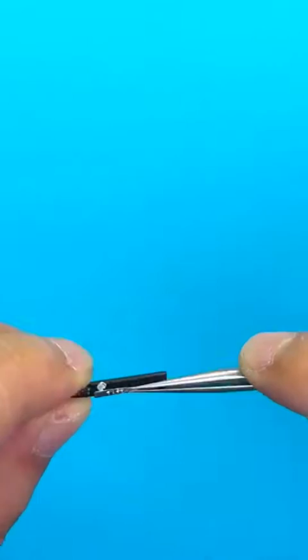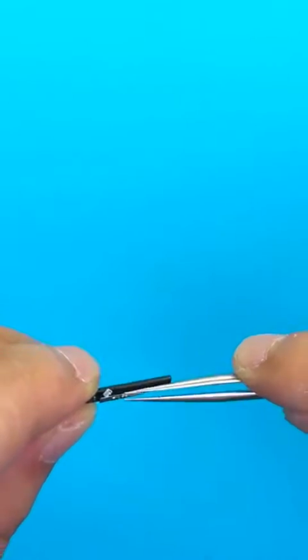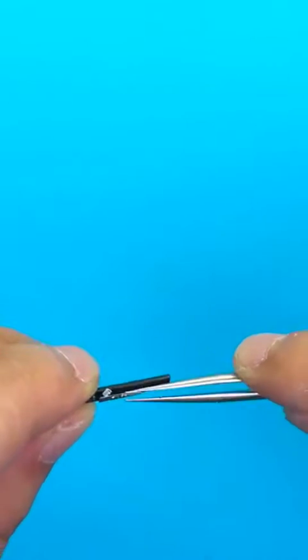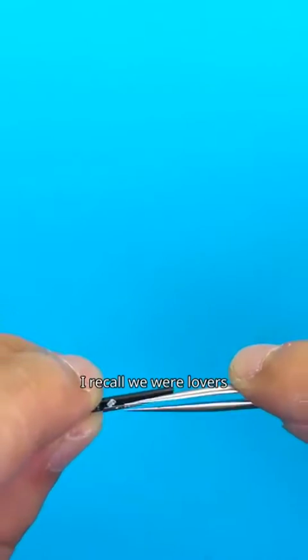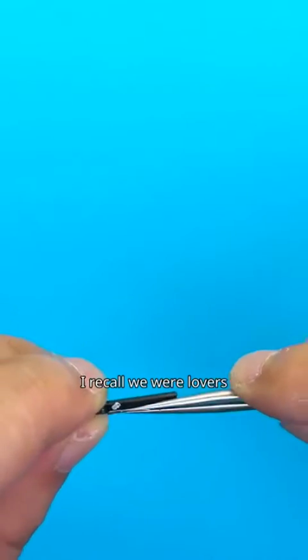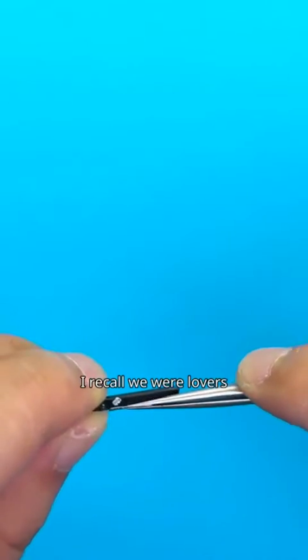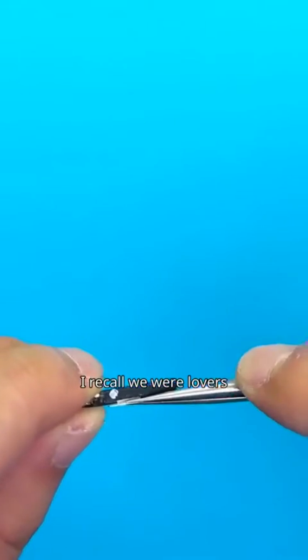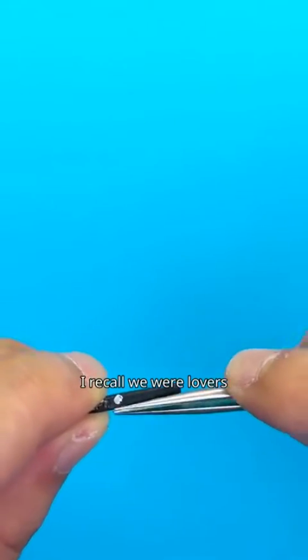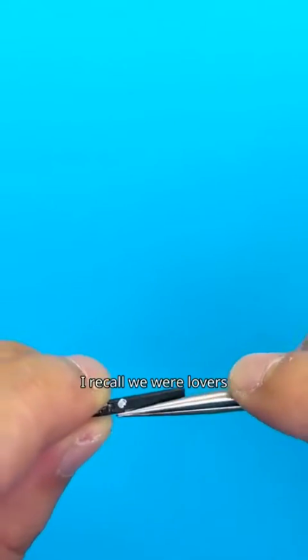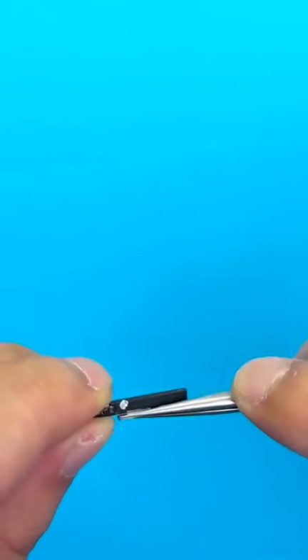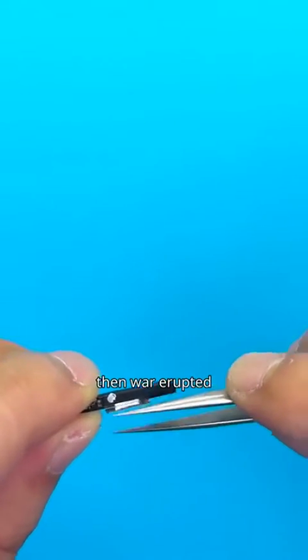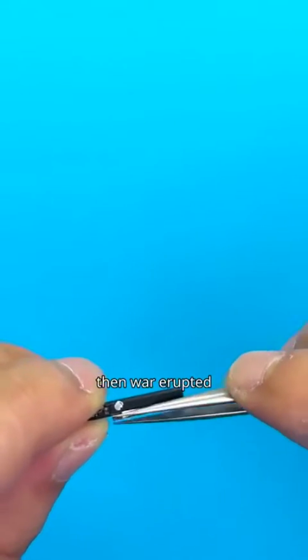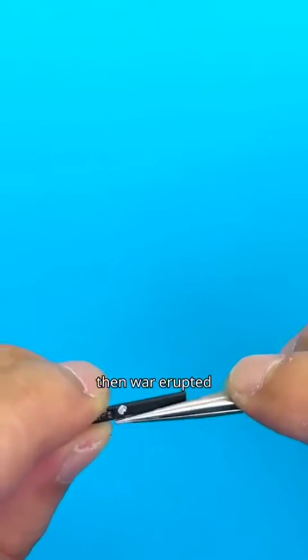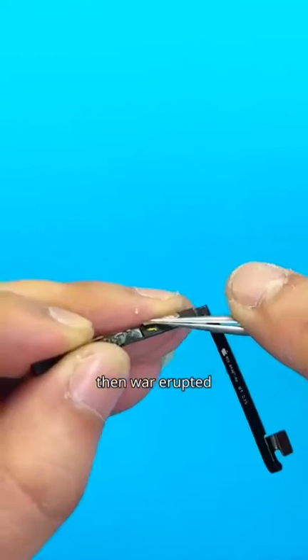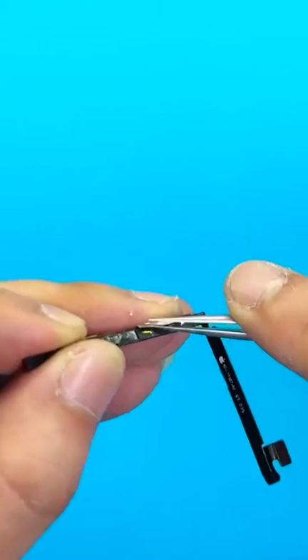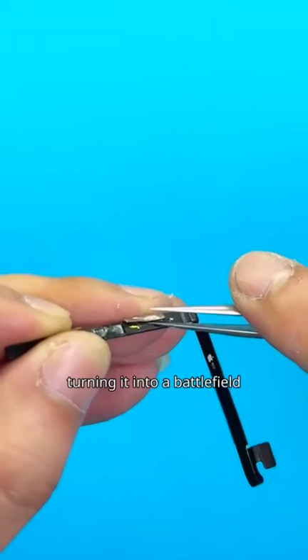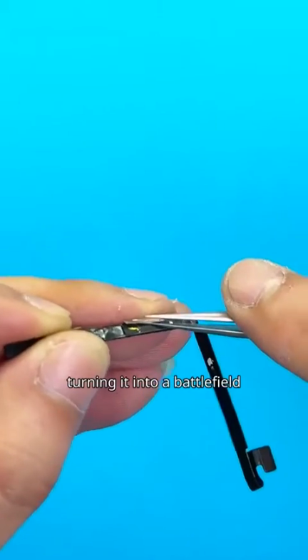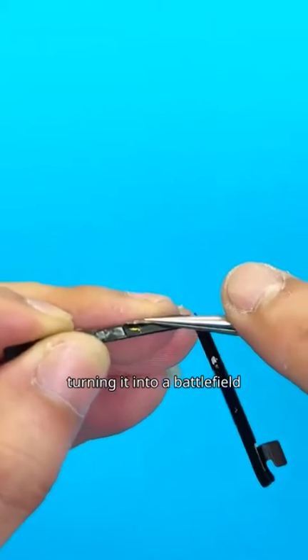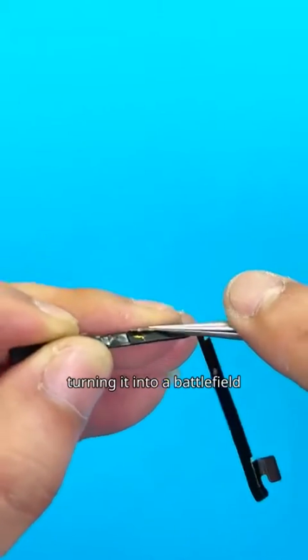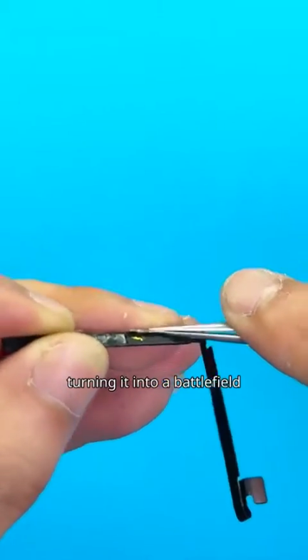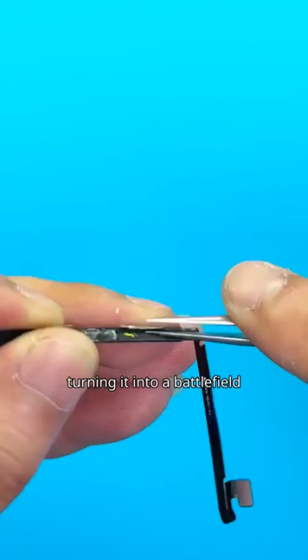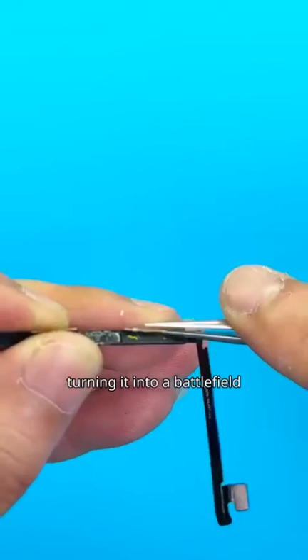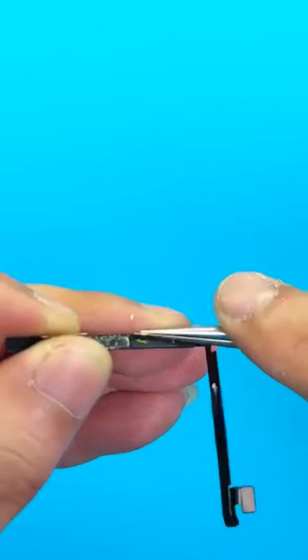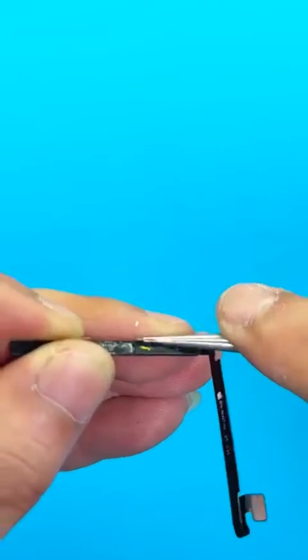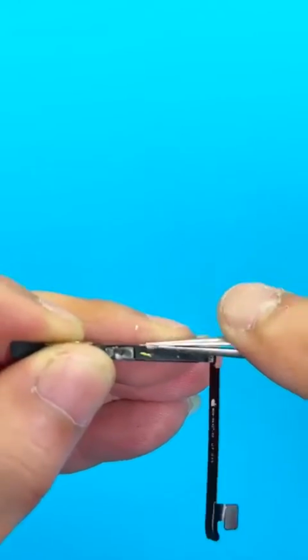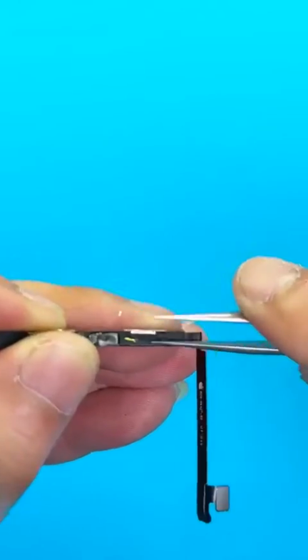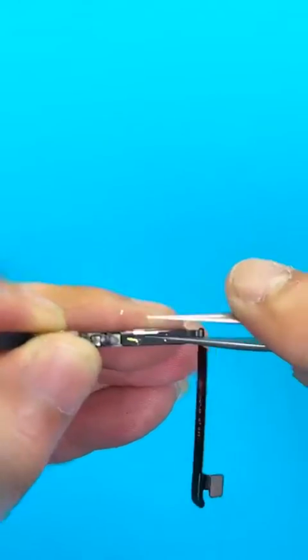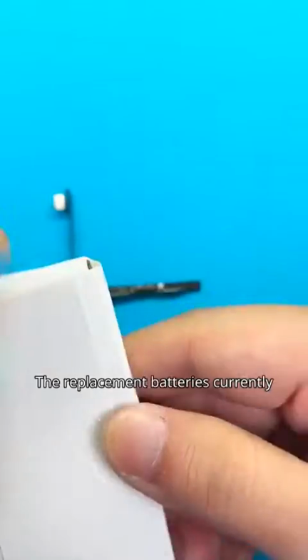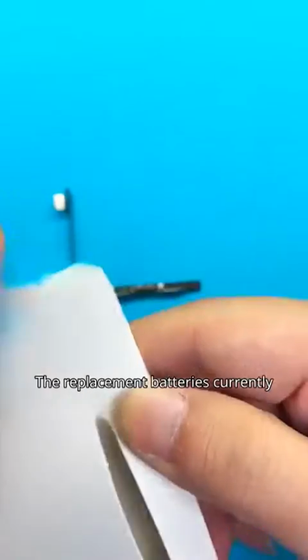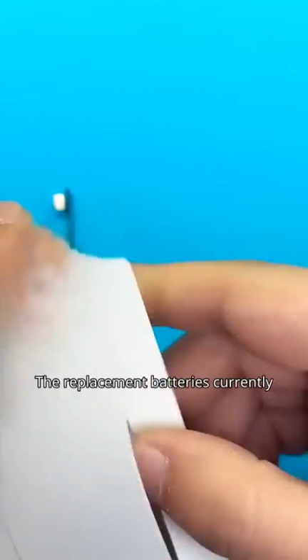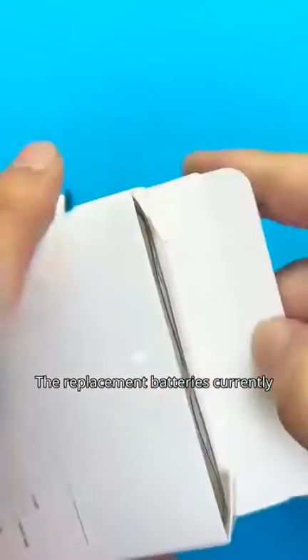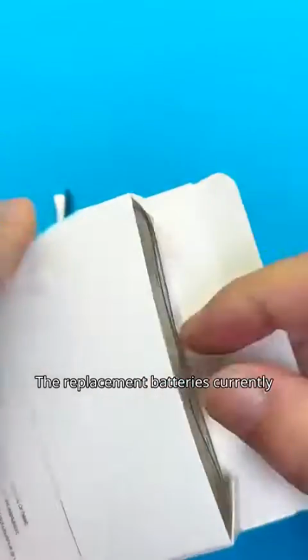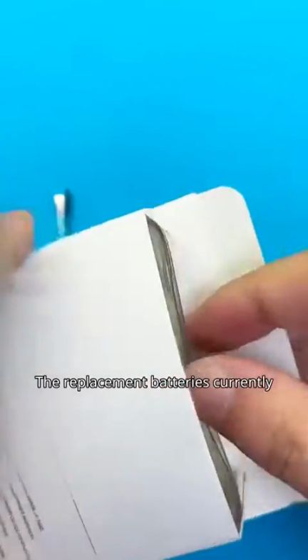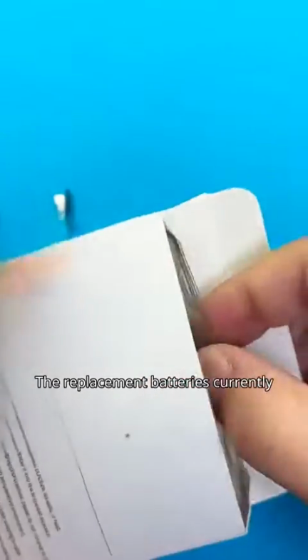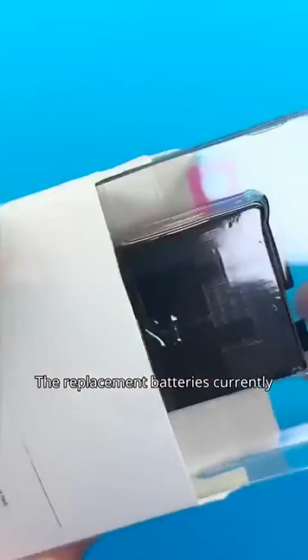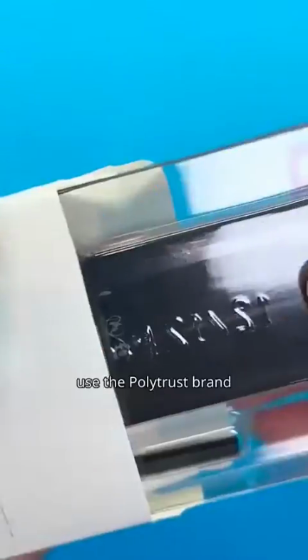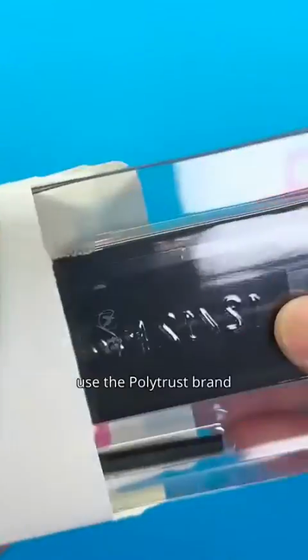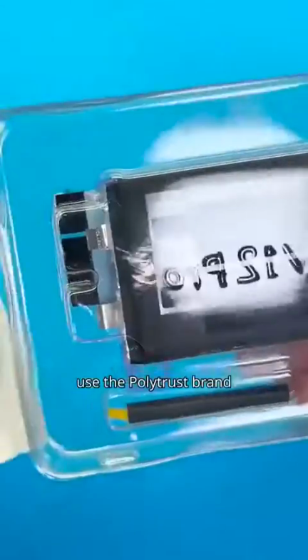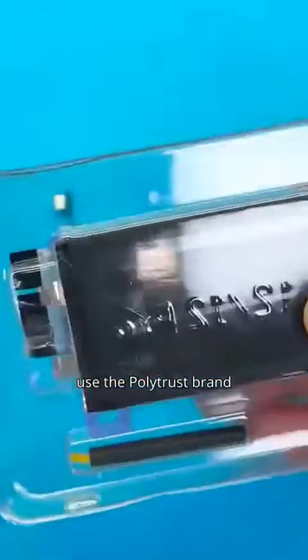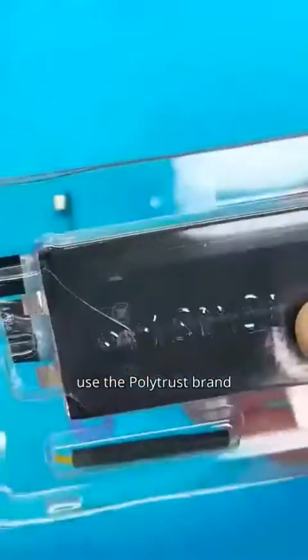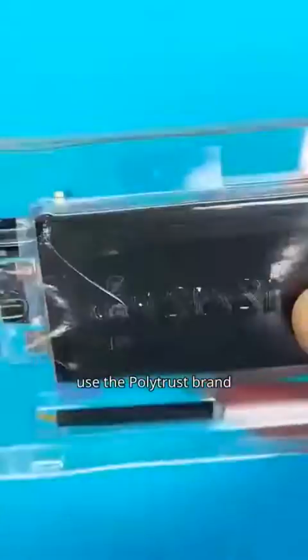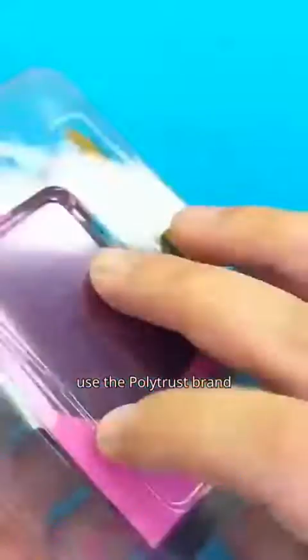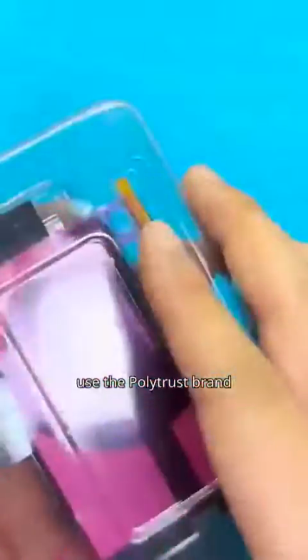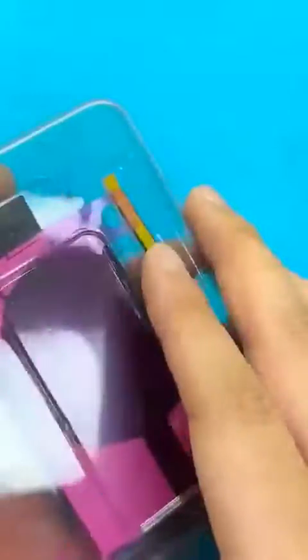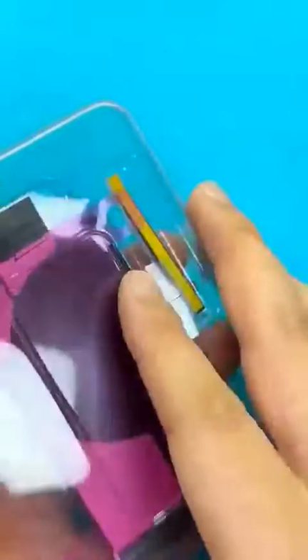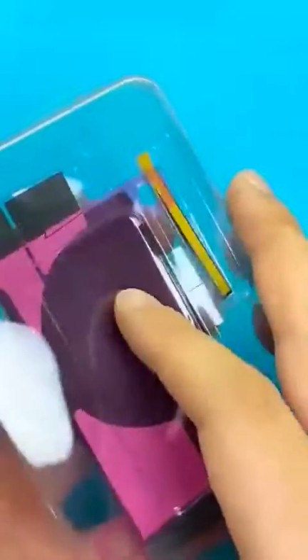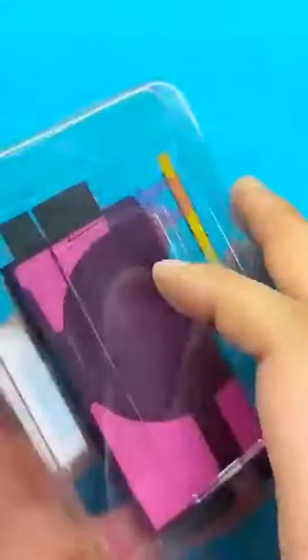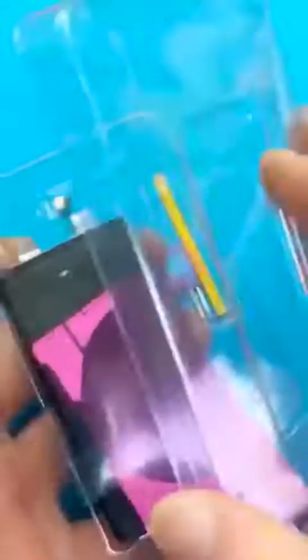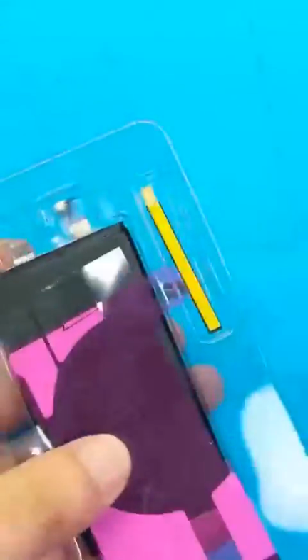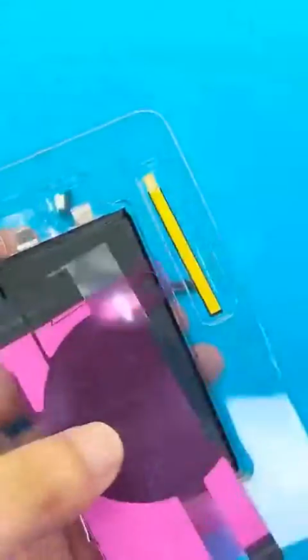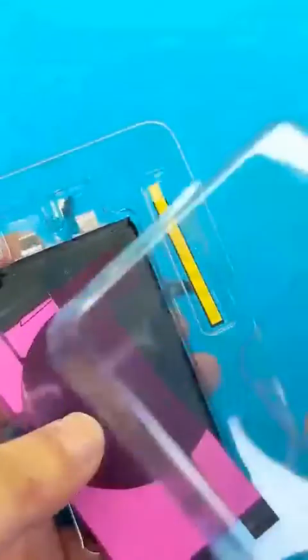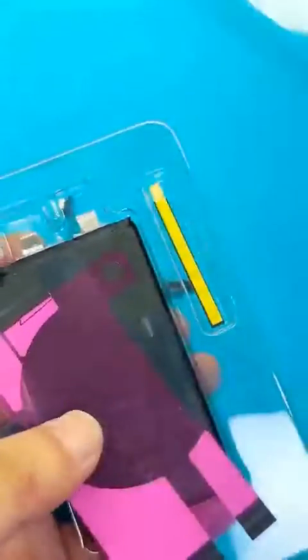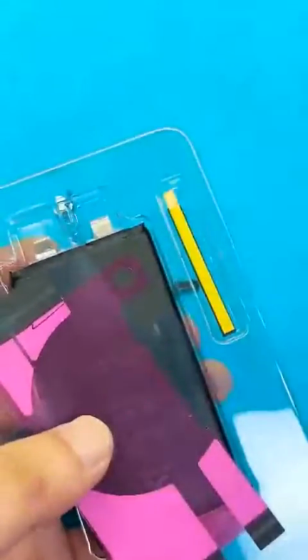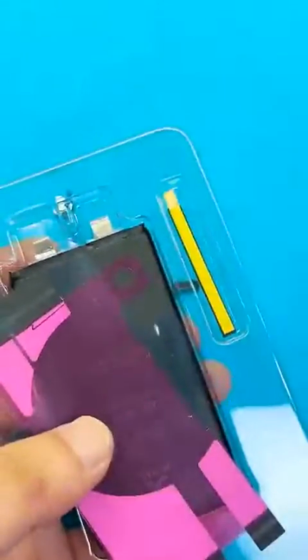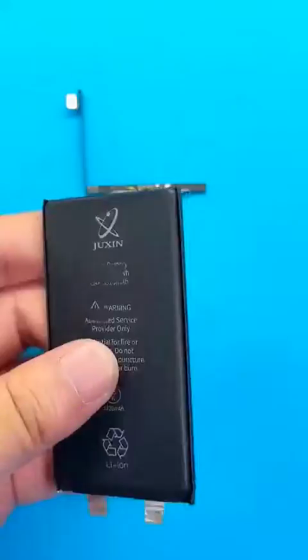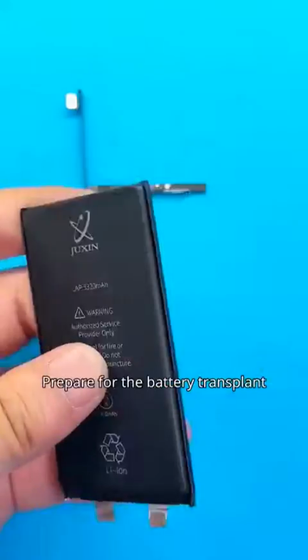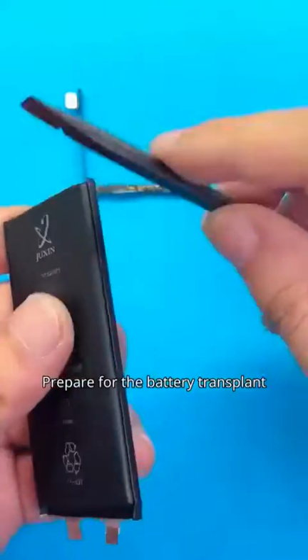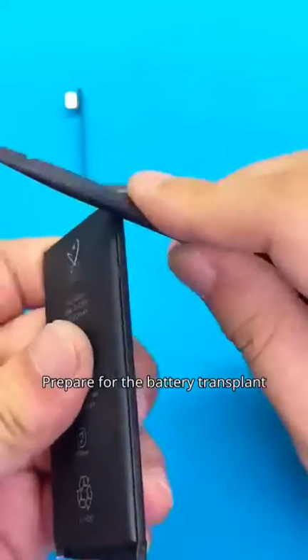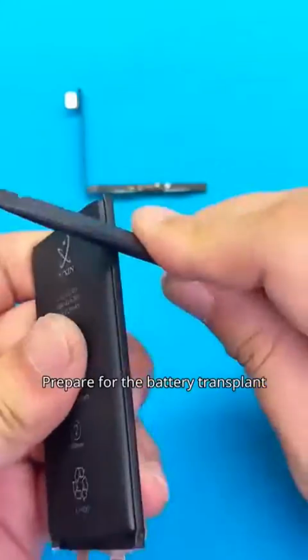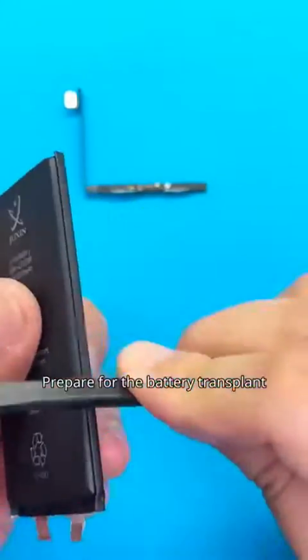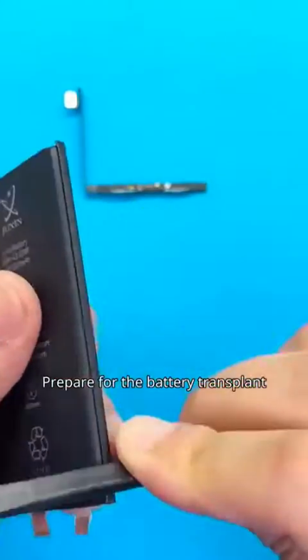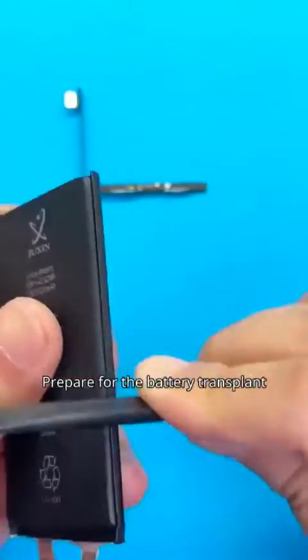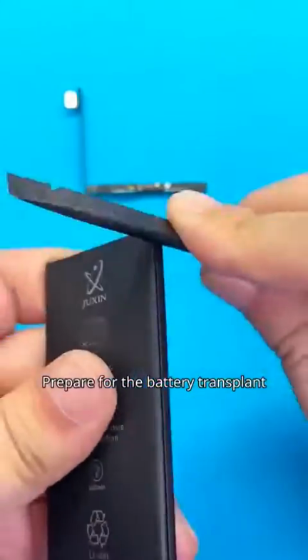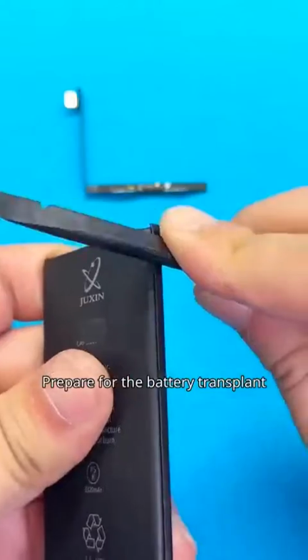Grind the positive and negative poles of the small board flat. The replacement batteries currently use the PolyTrust brand. Prepare for the battery transplant.